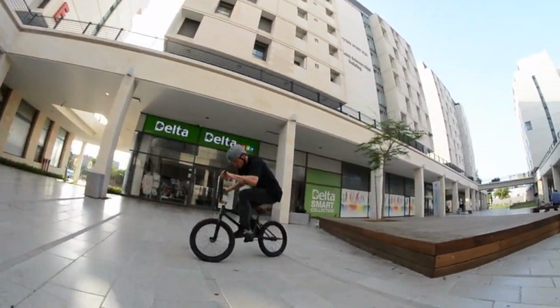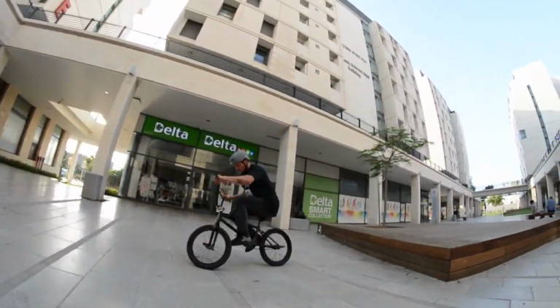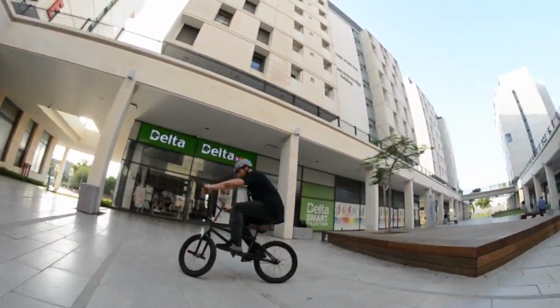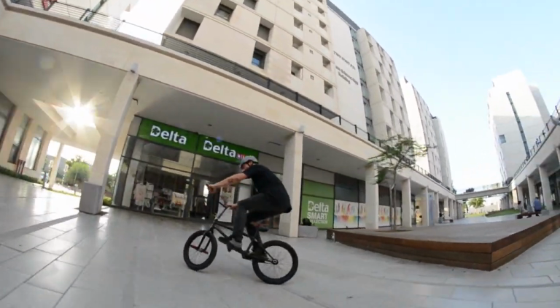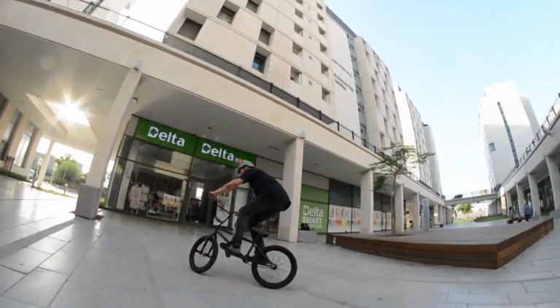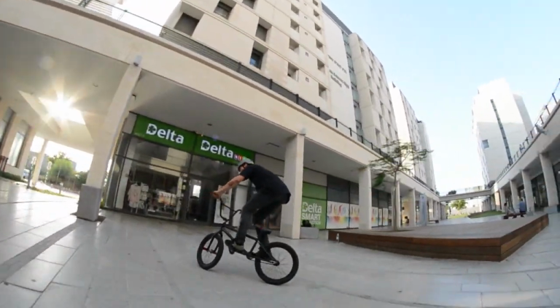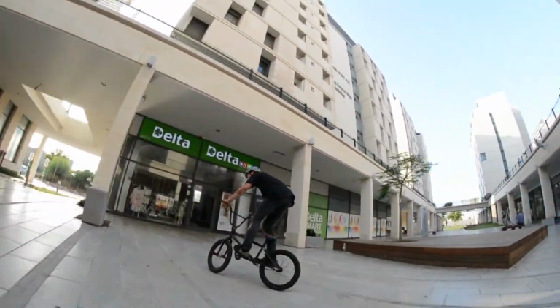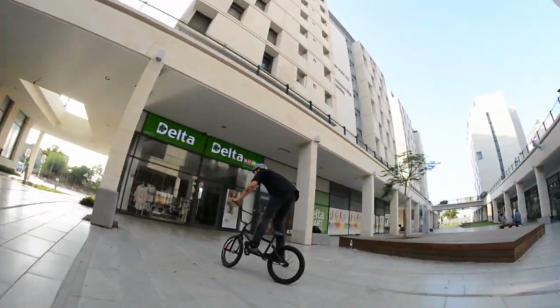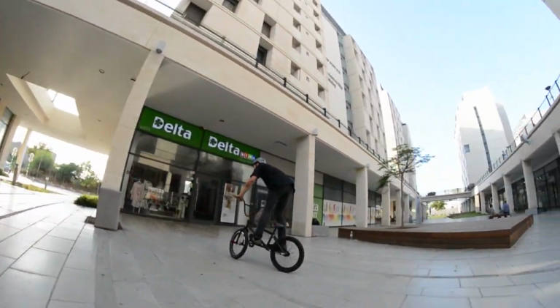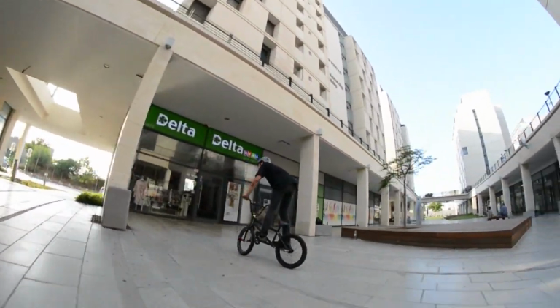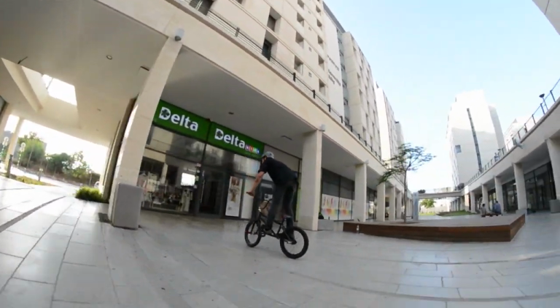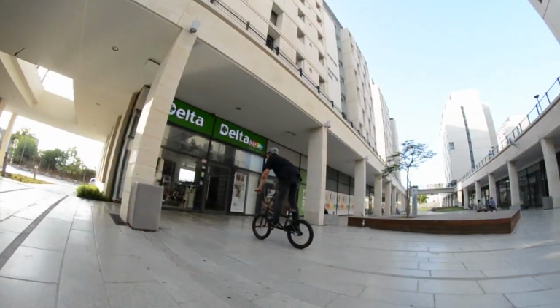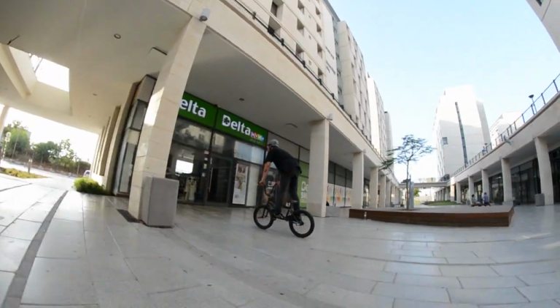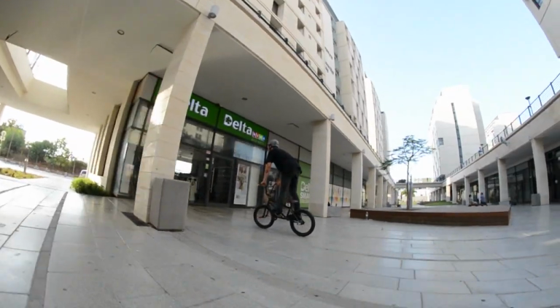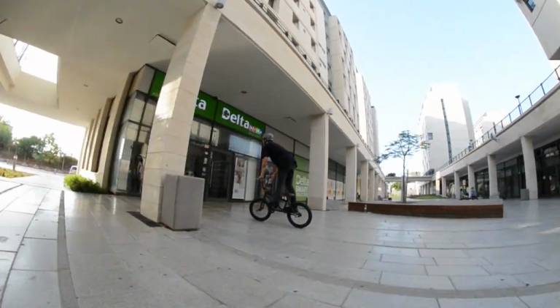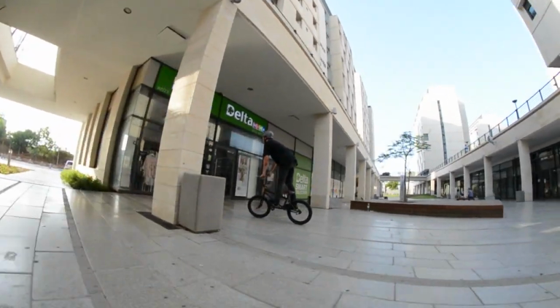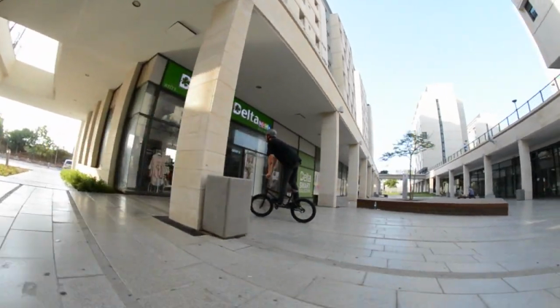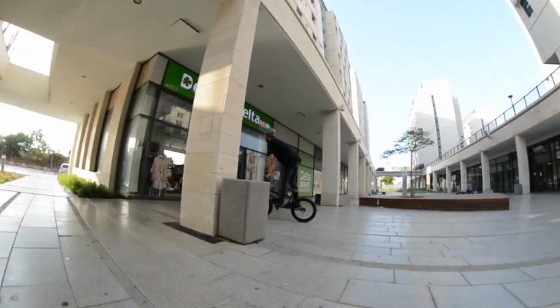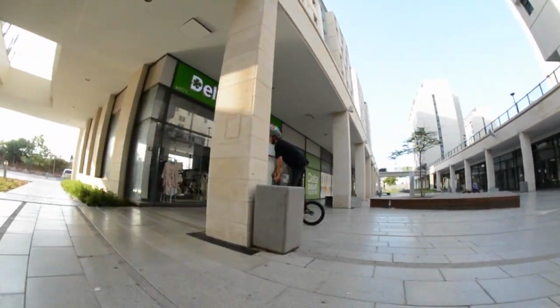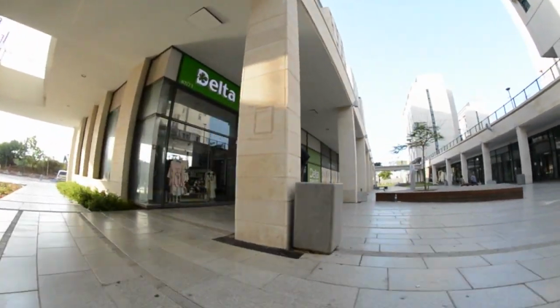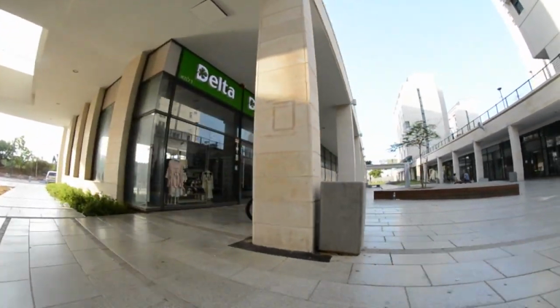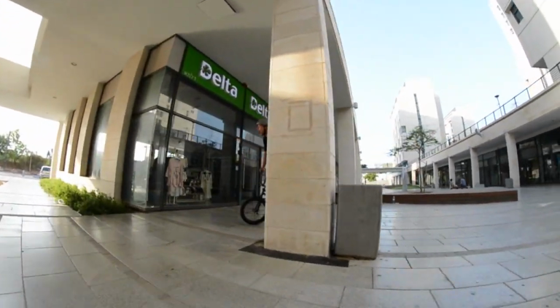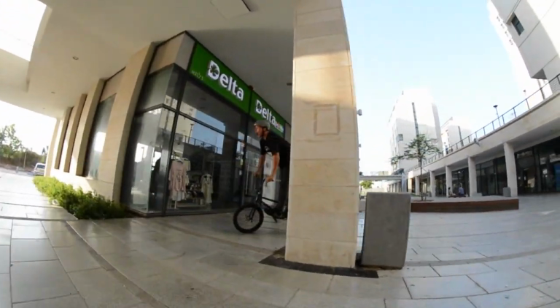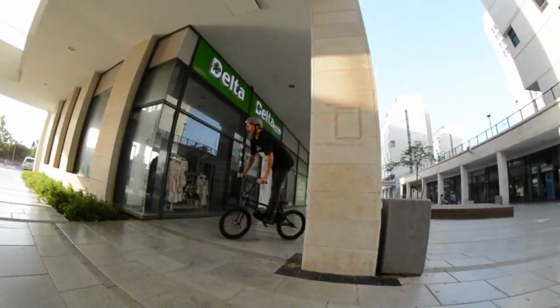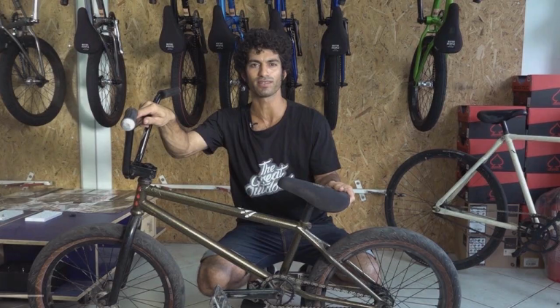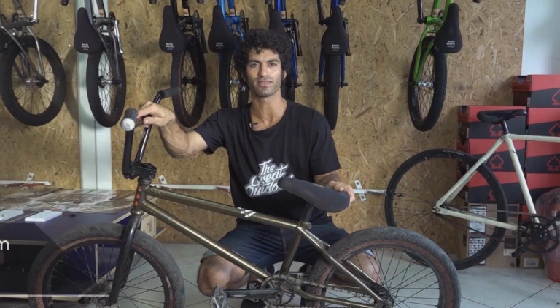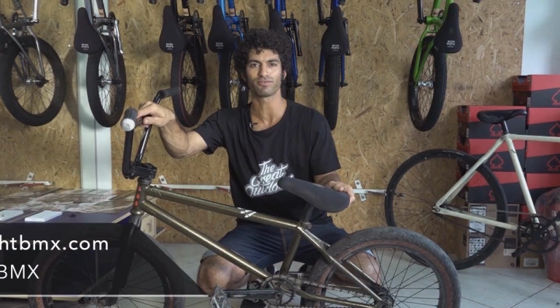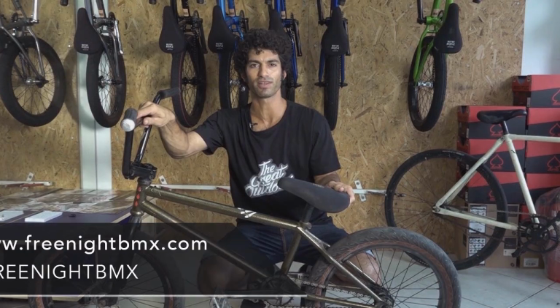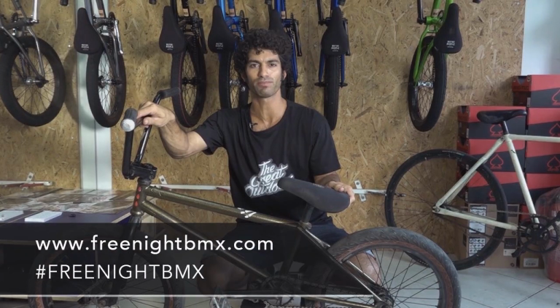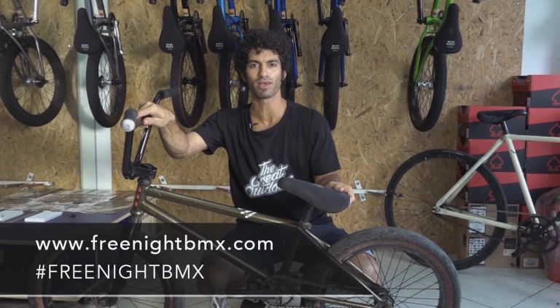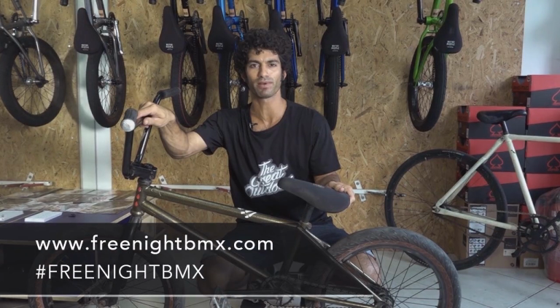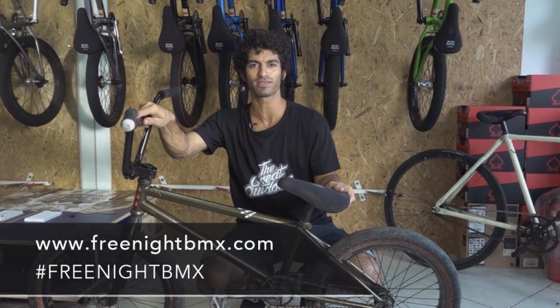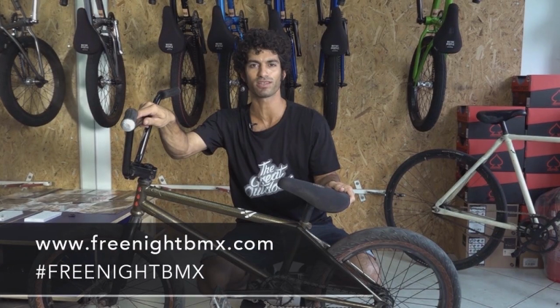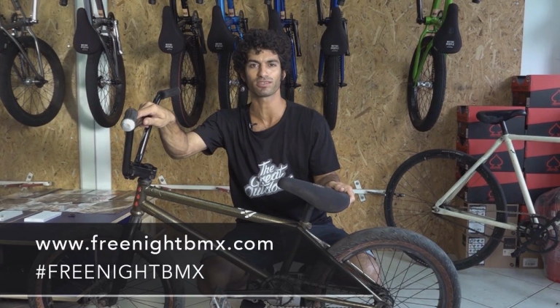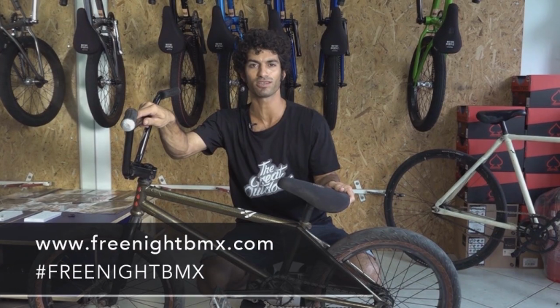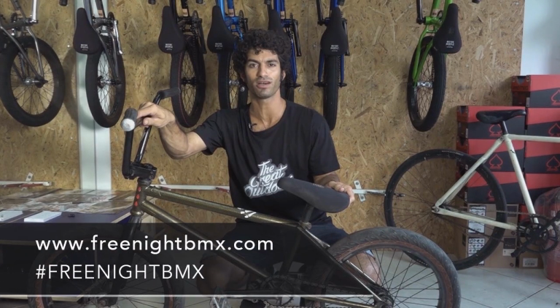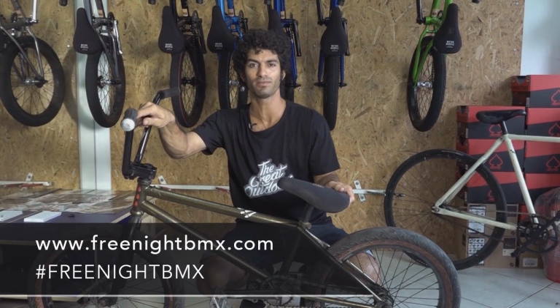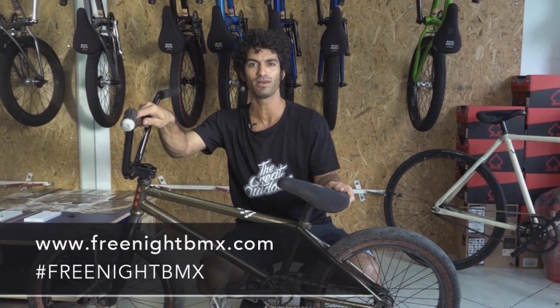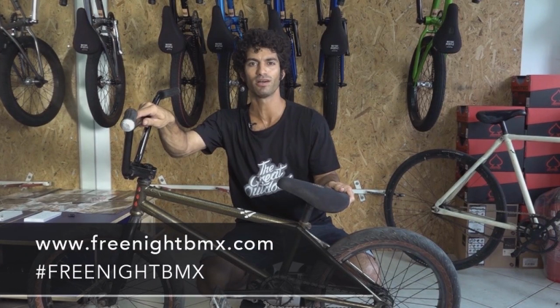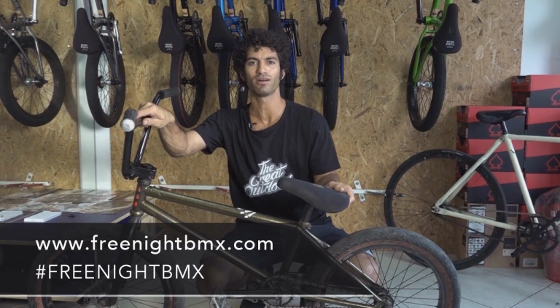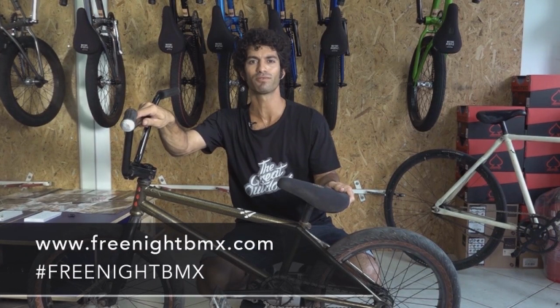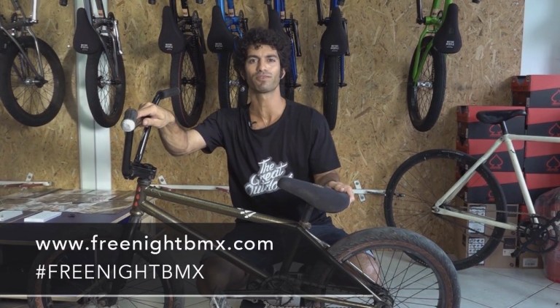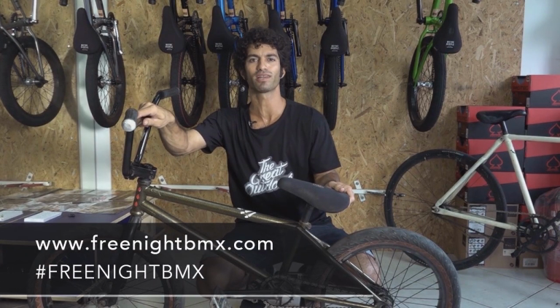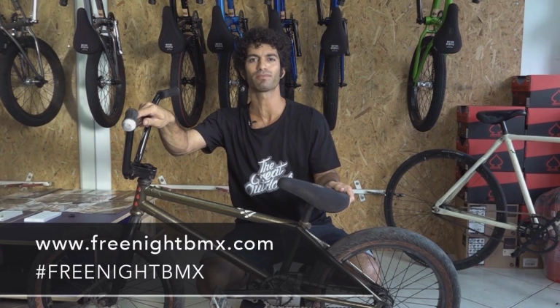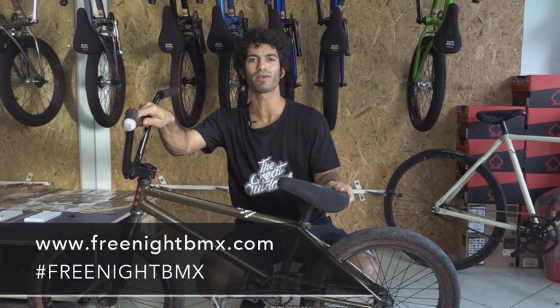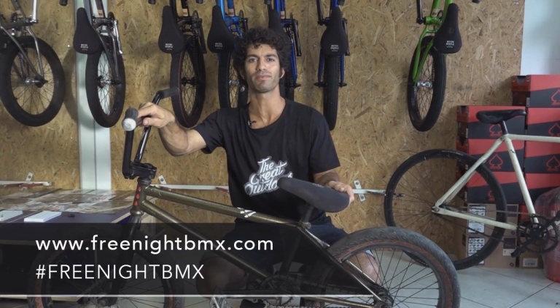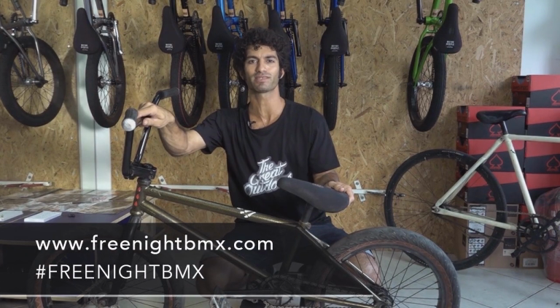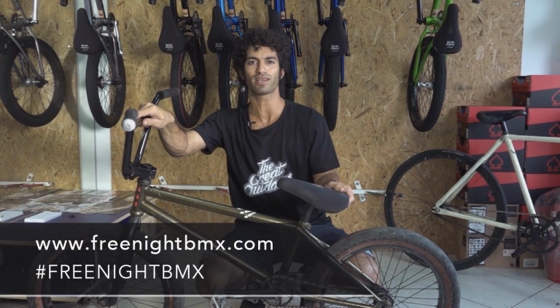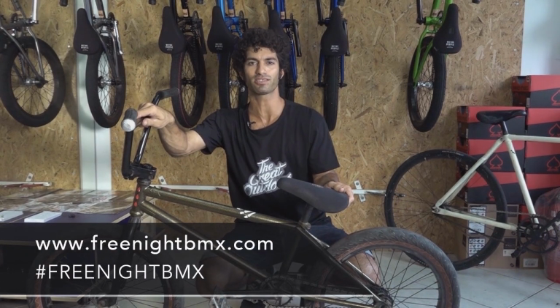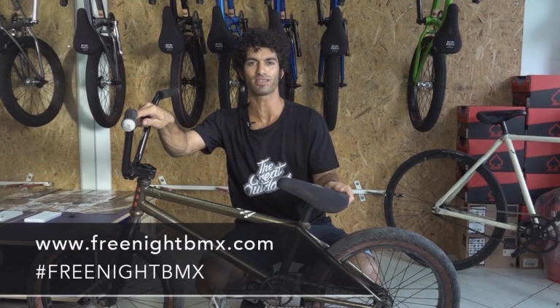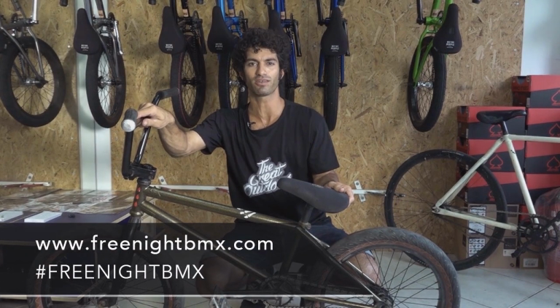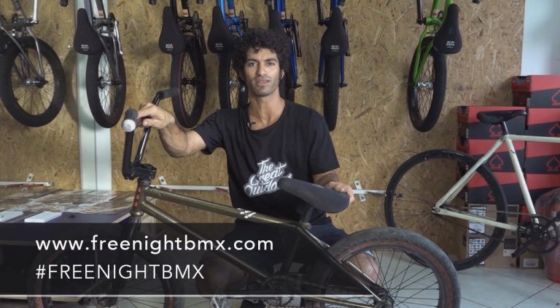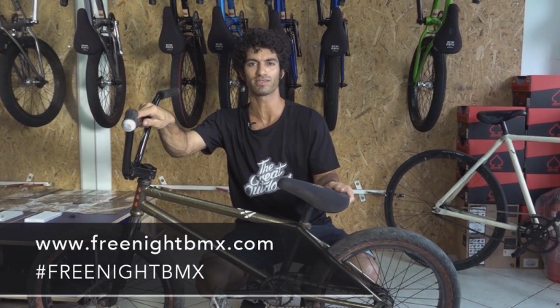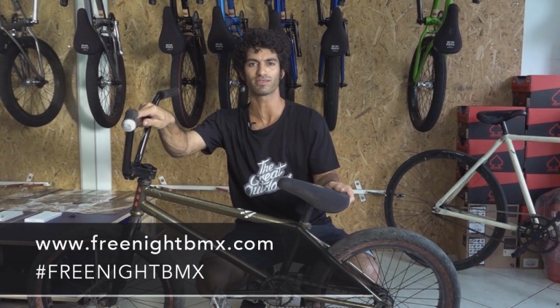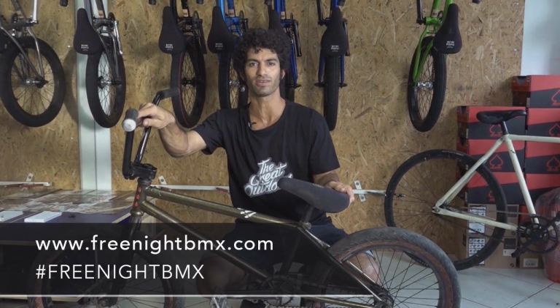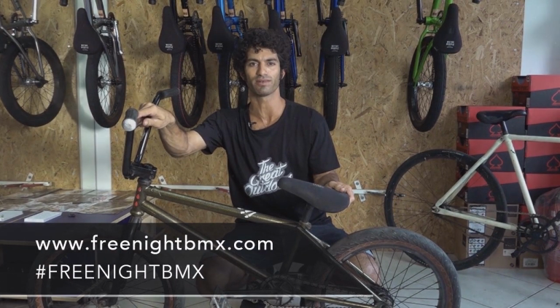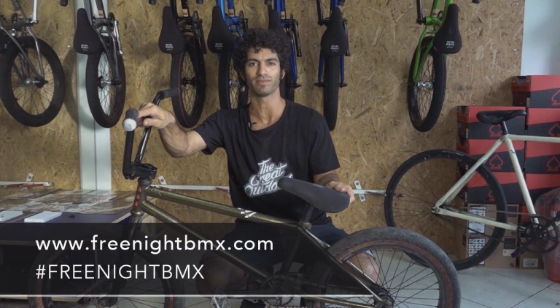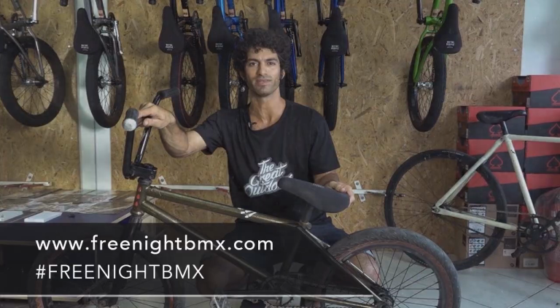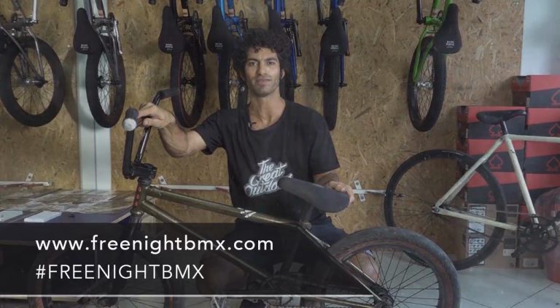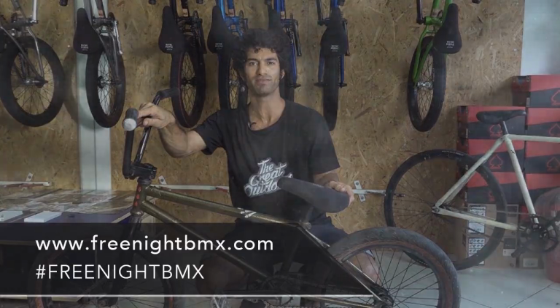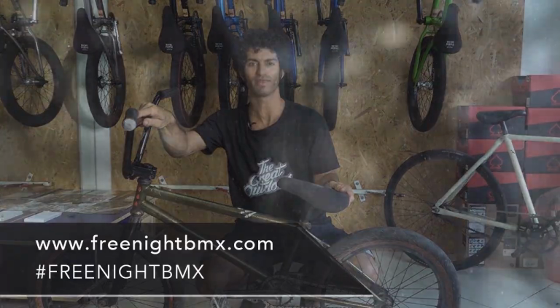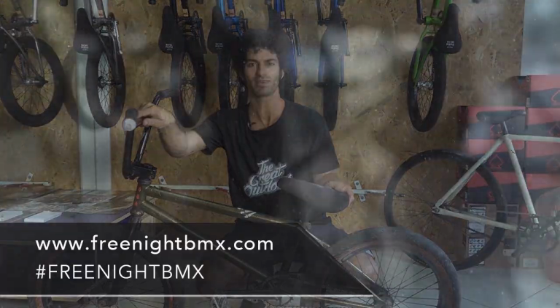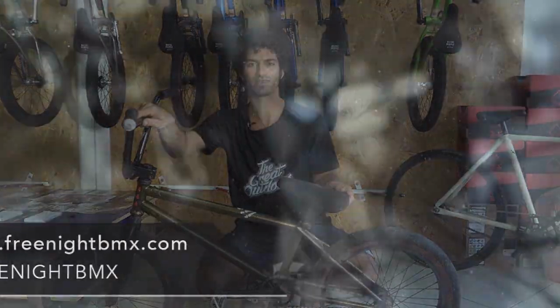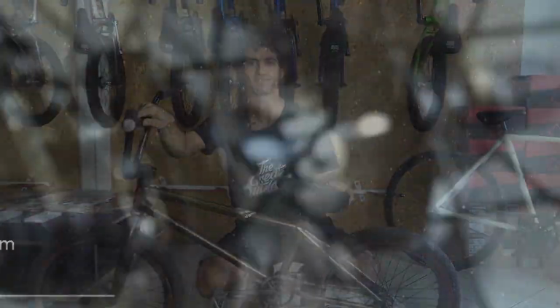For more details, please visit our website at FreeNightBMX.com or find us at #FreeNightBMX on Instagram. Thank you.